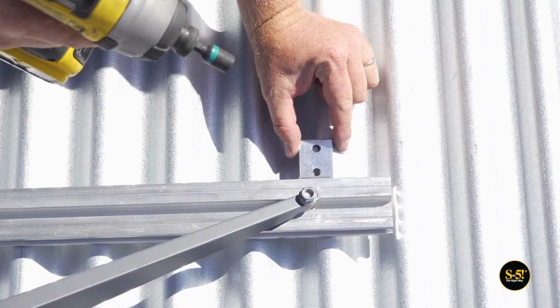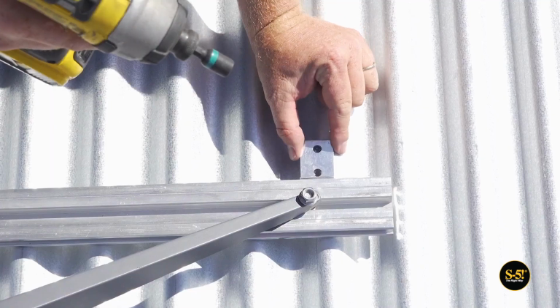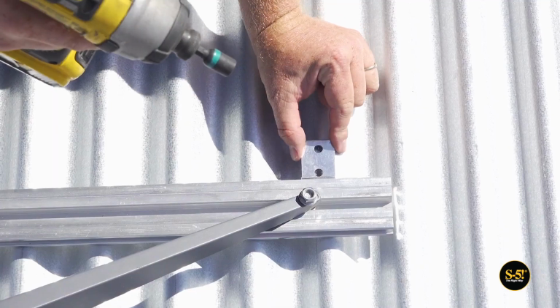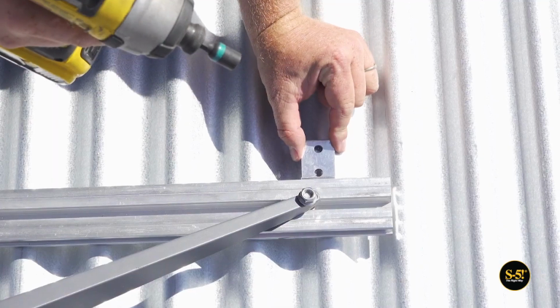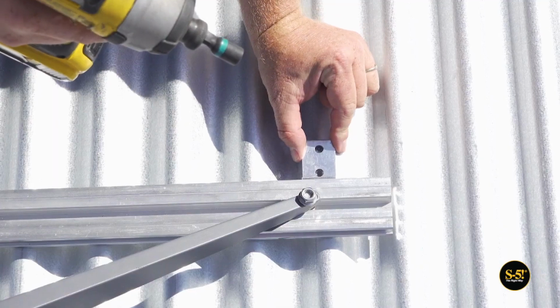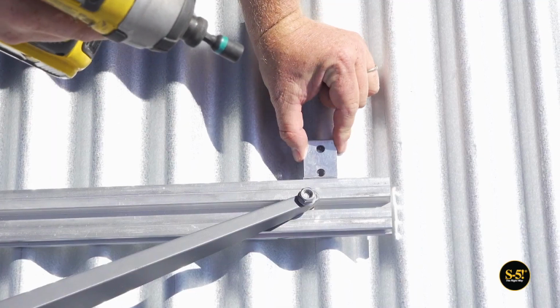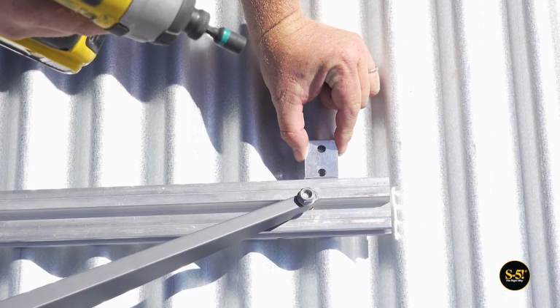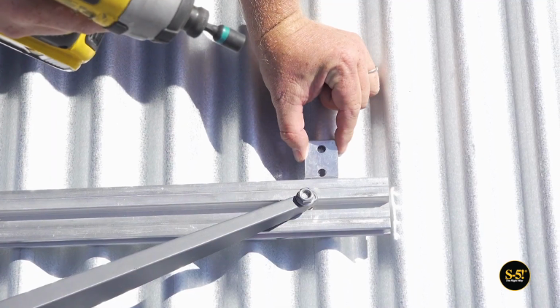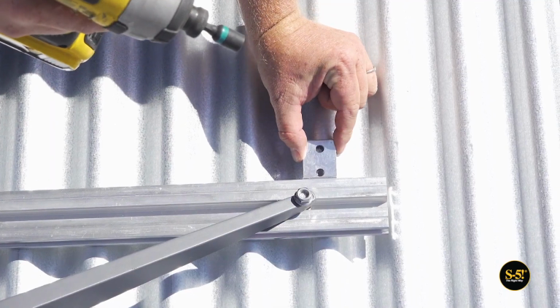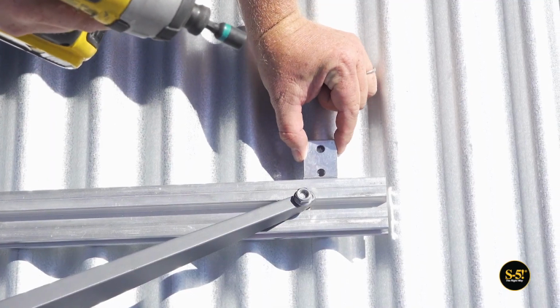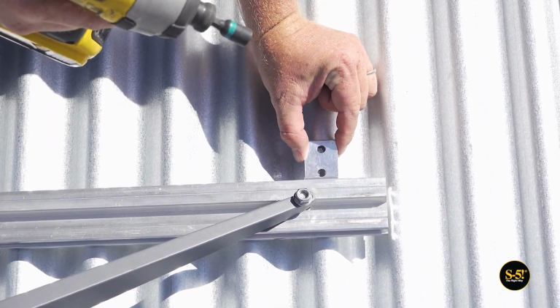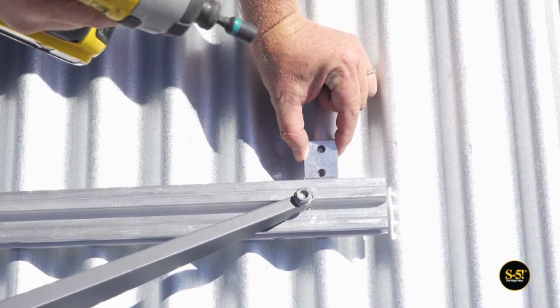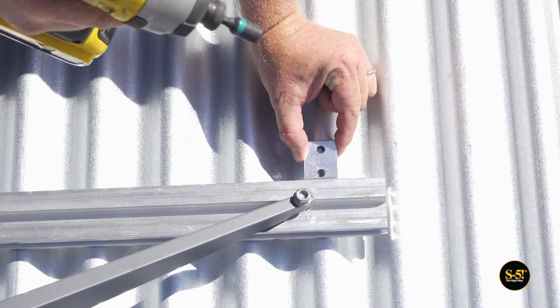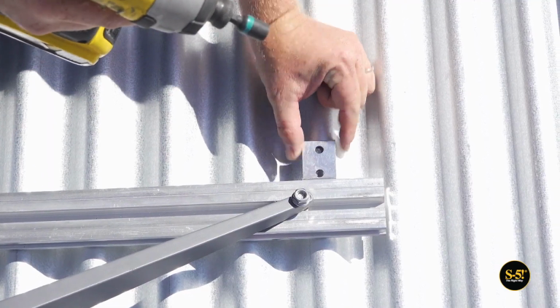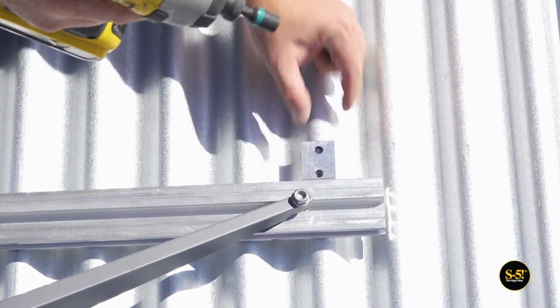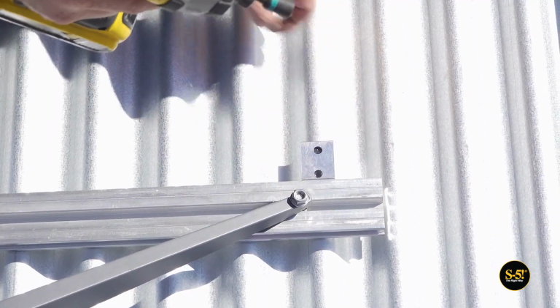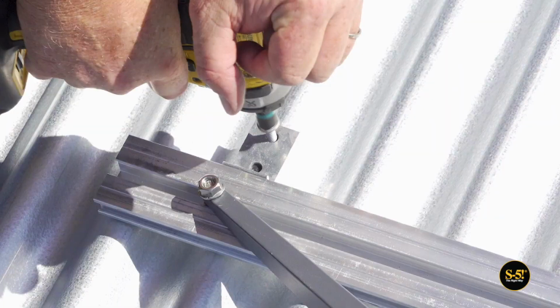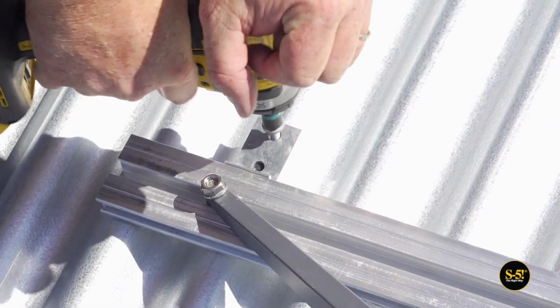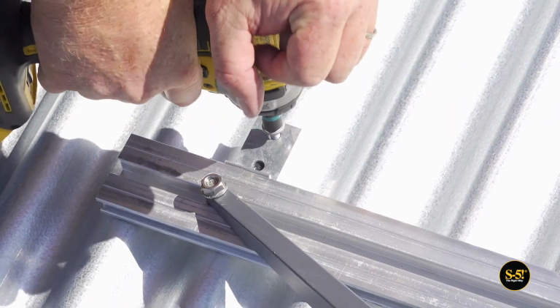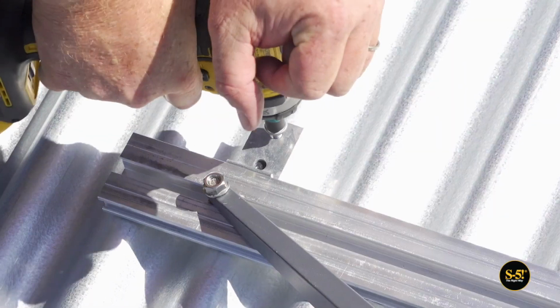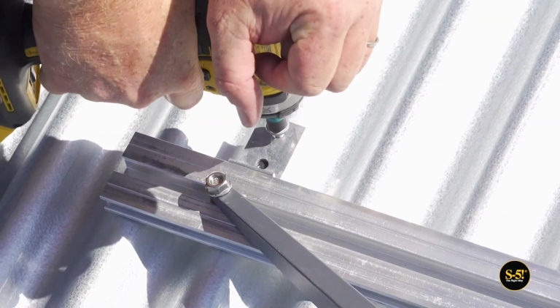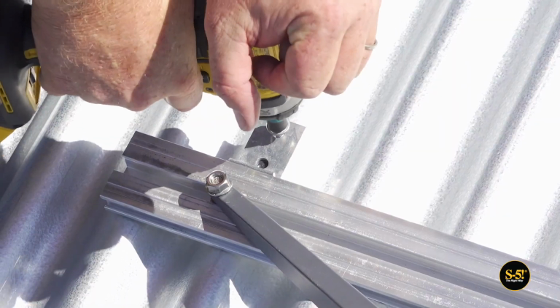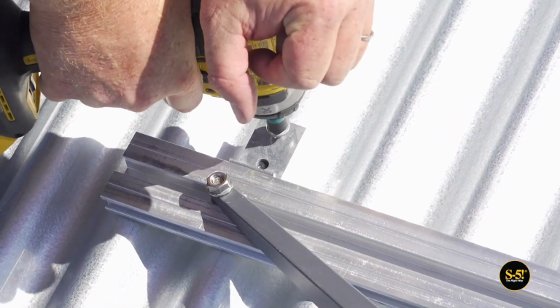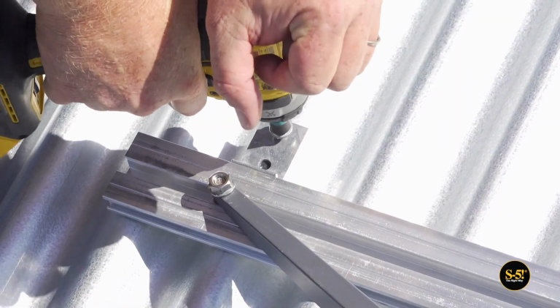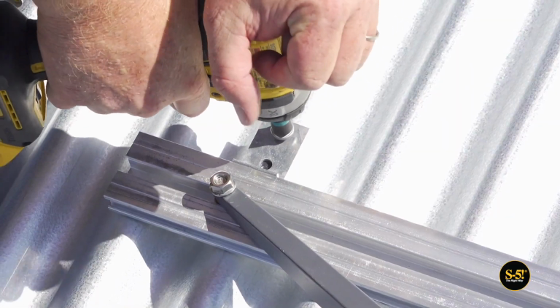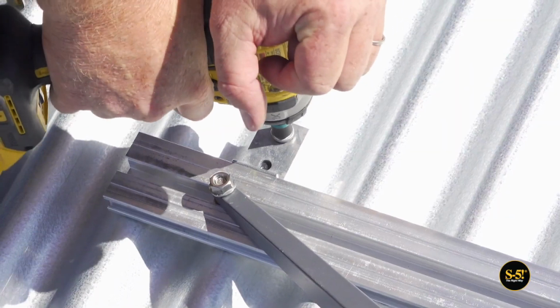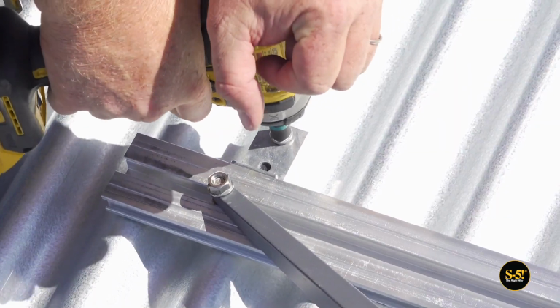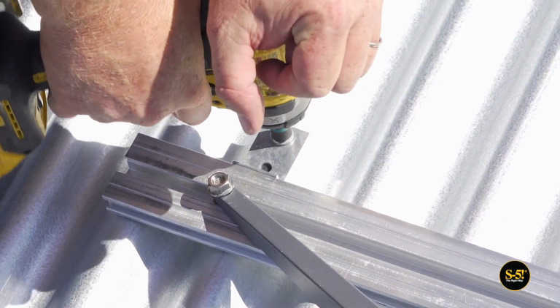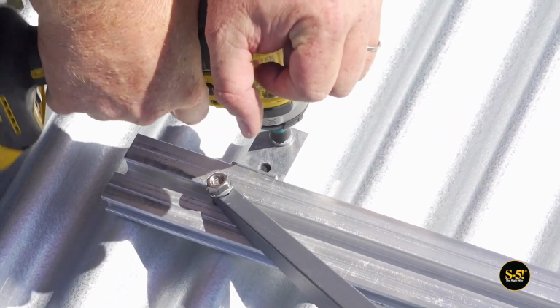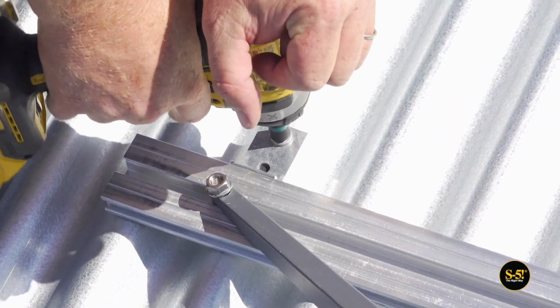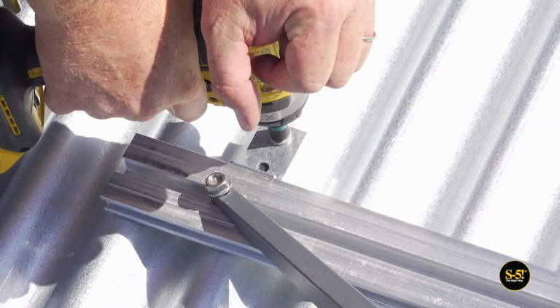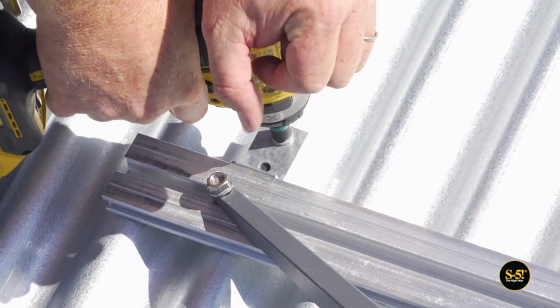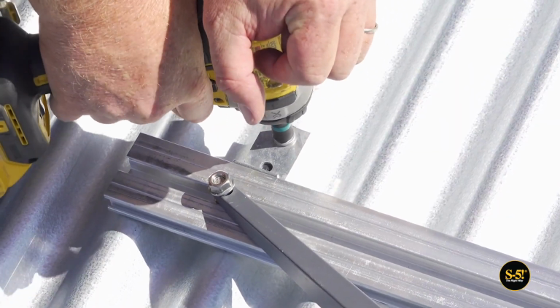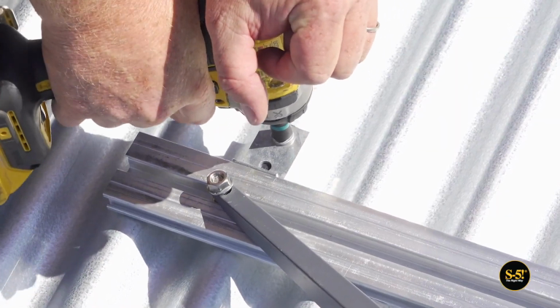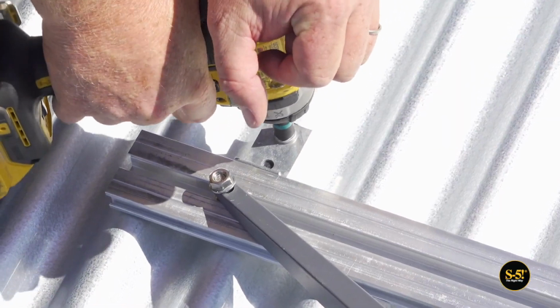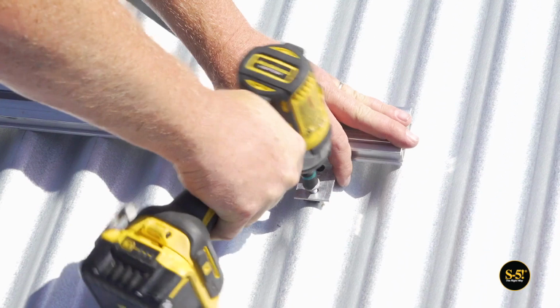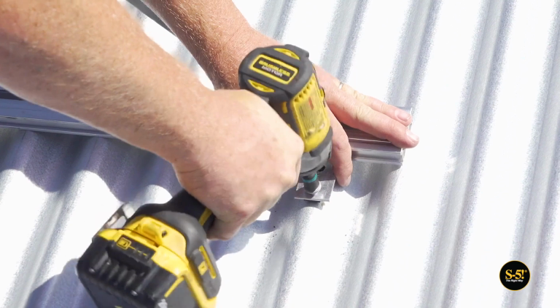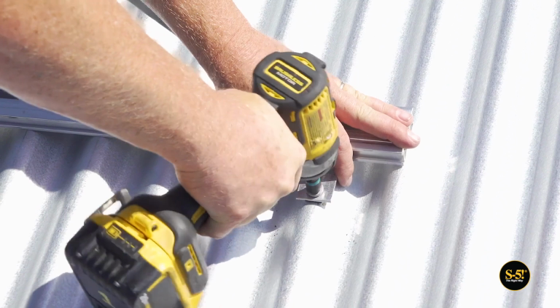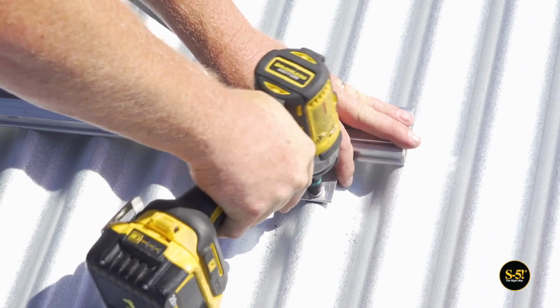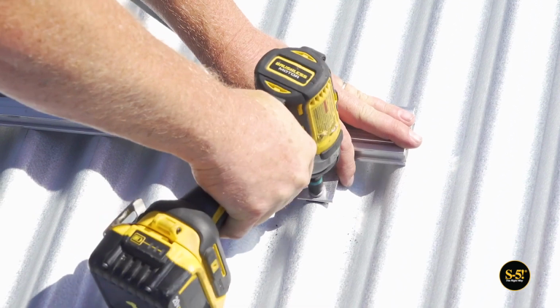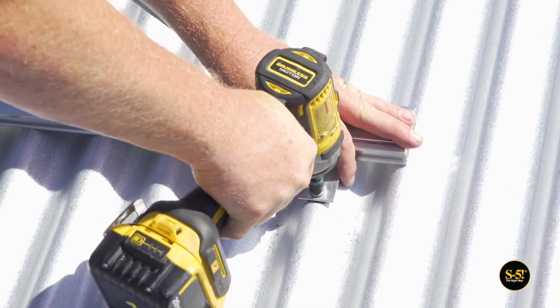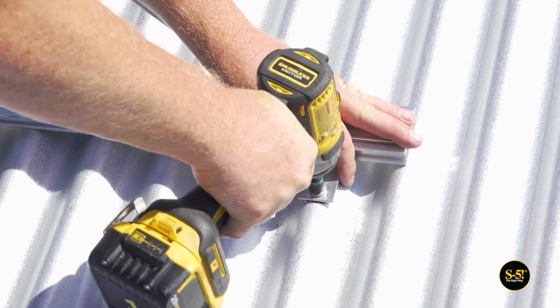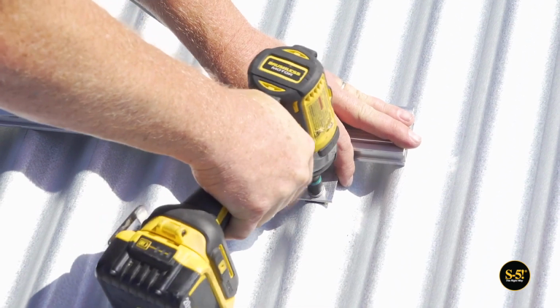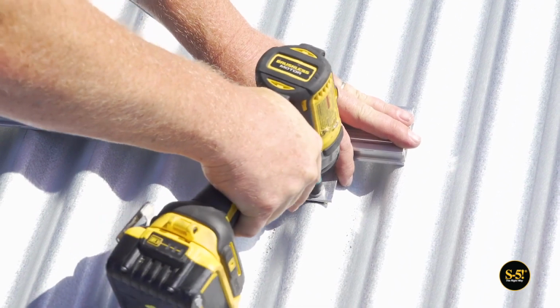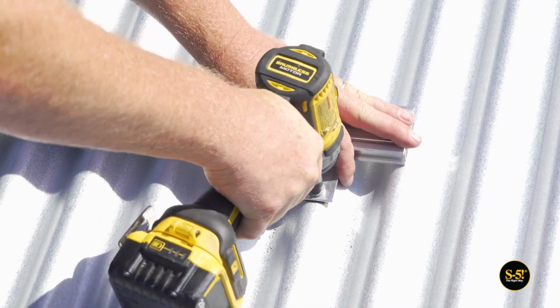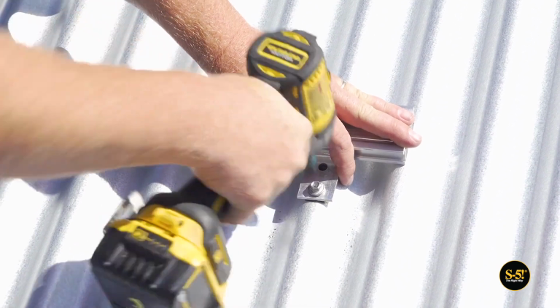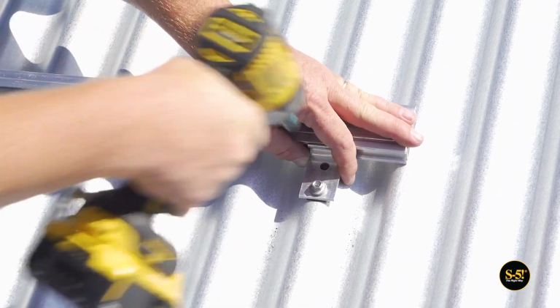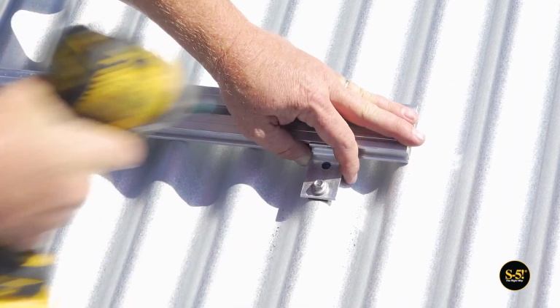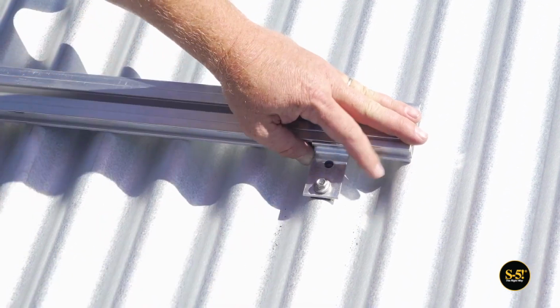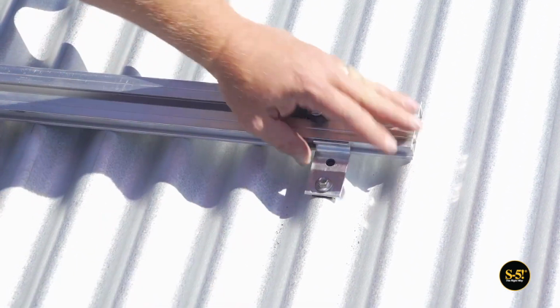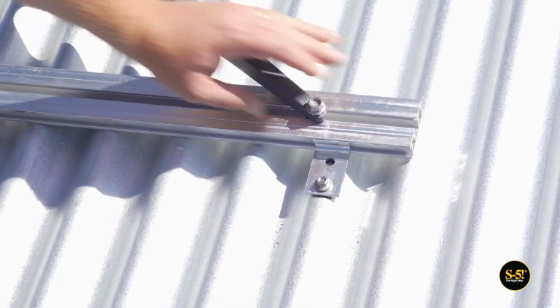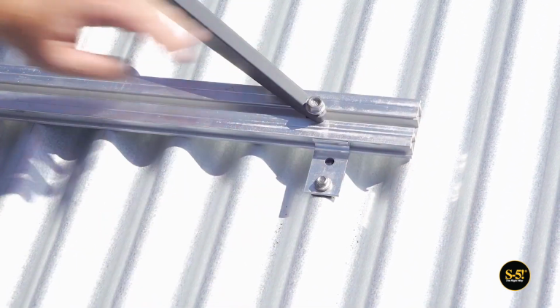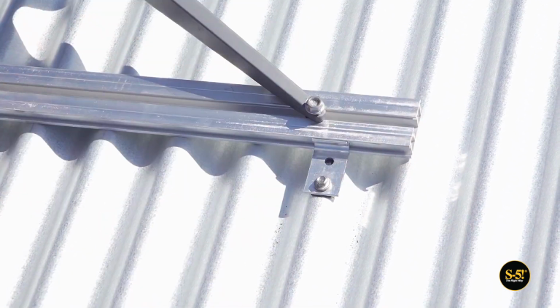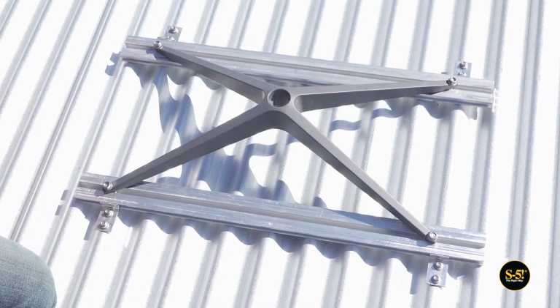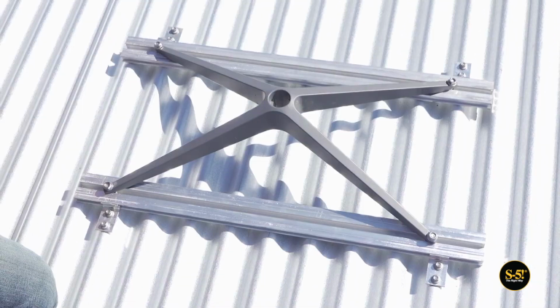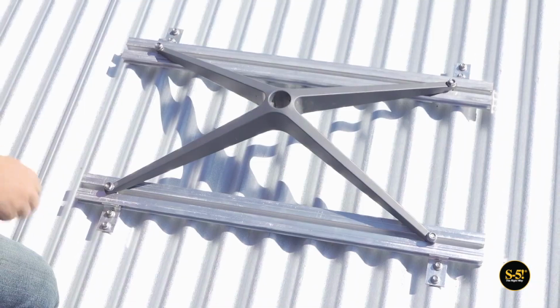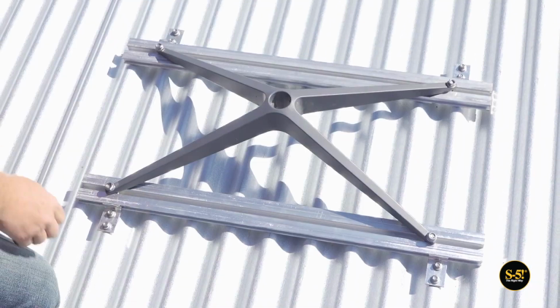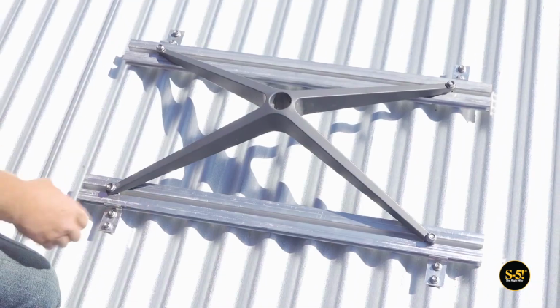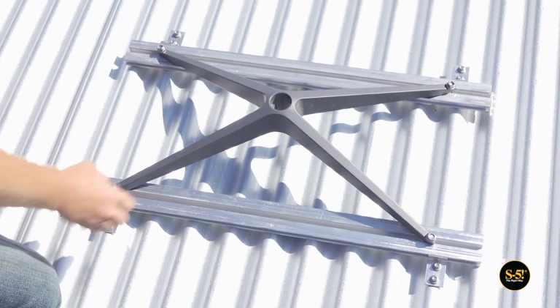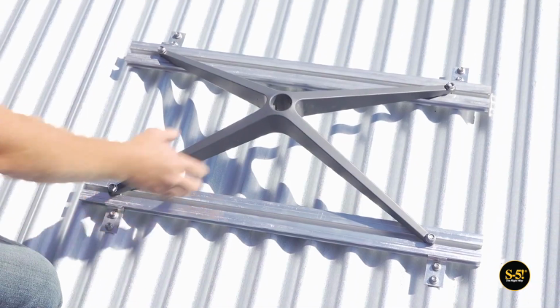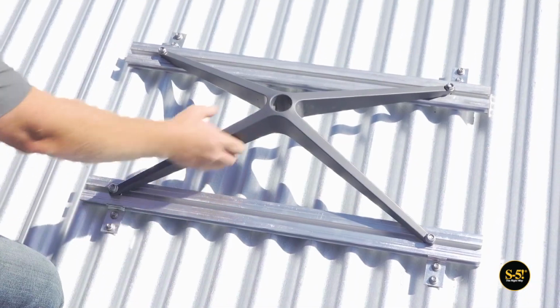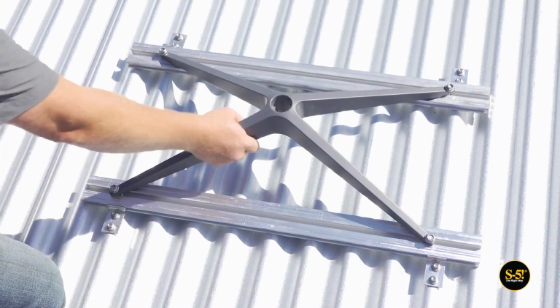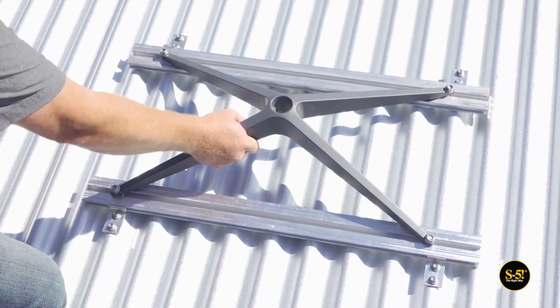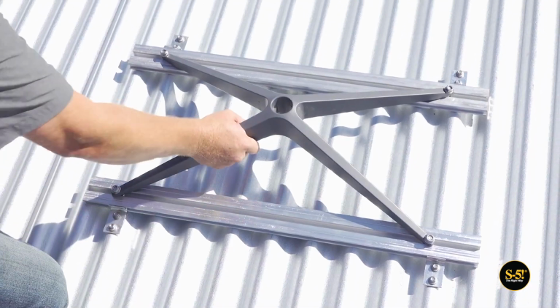If the roof you're working with is corrugated instead of trapezoidal, don't worry — the GripperFix system will work with that profile type too.